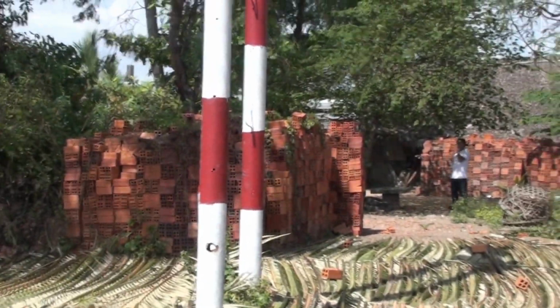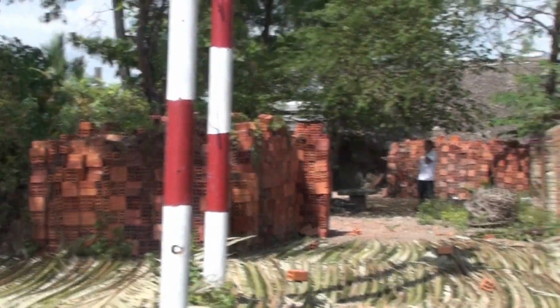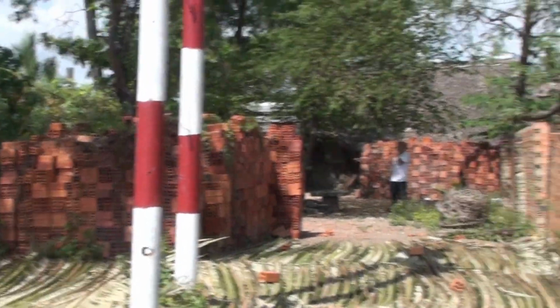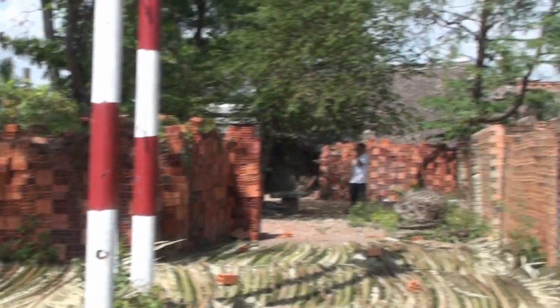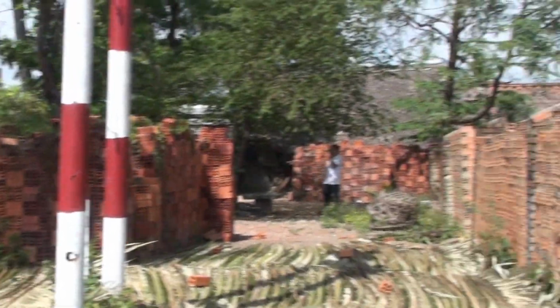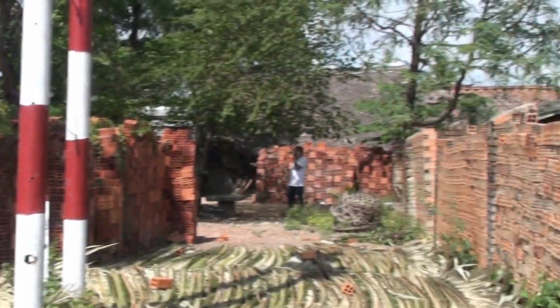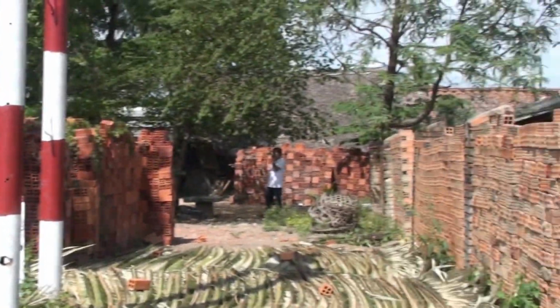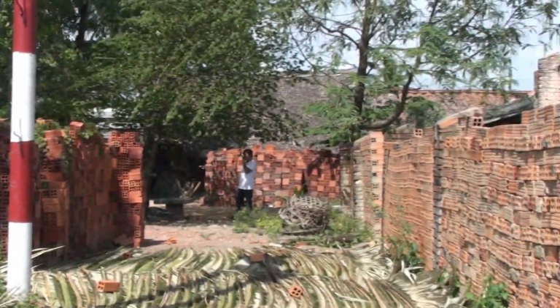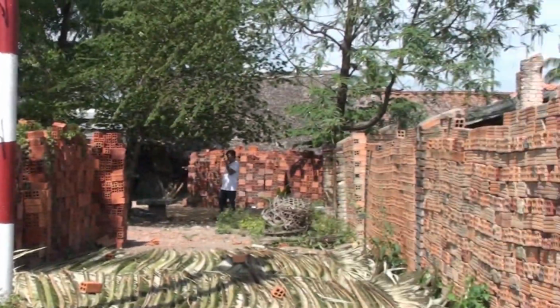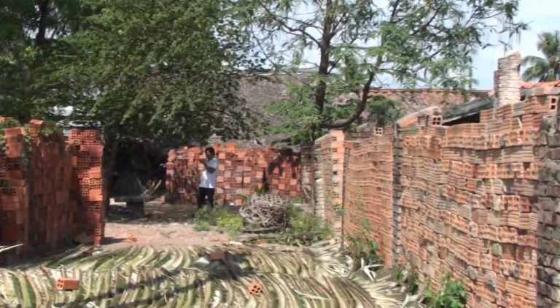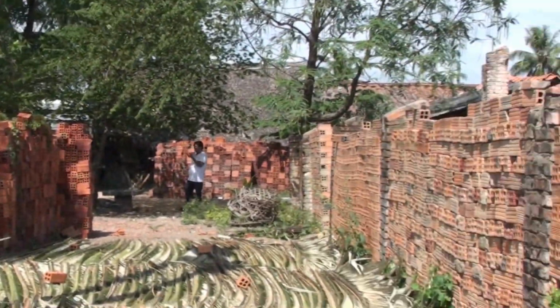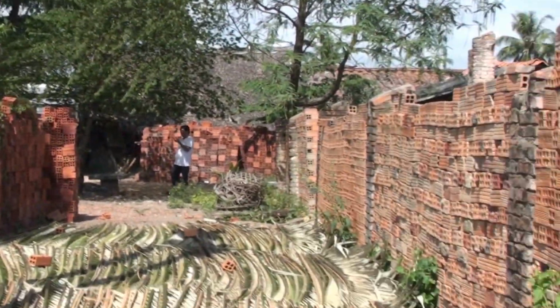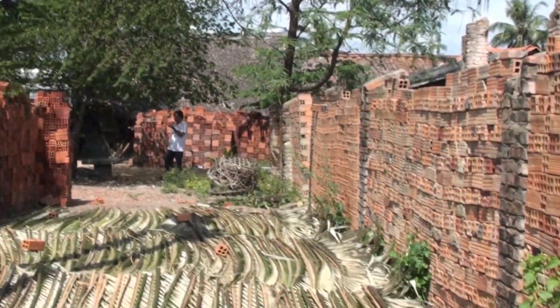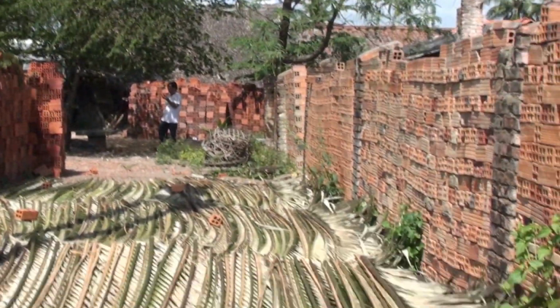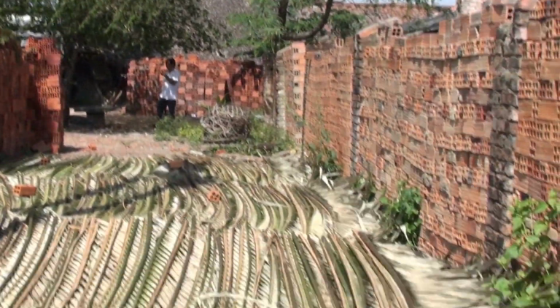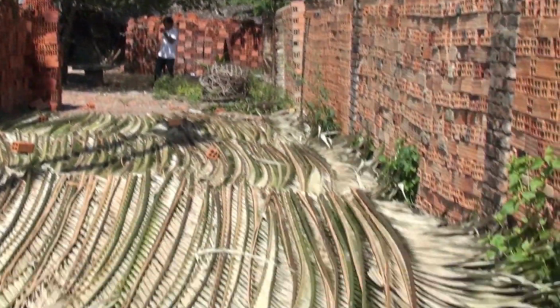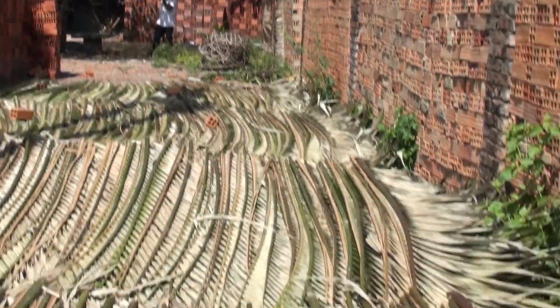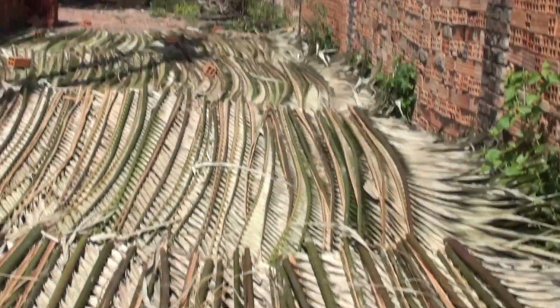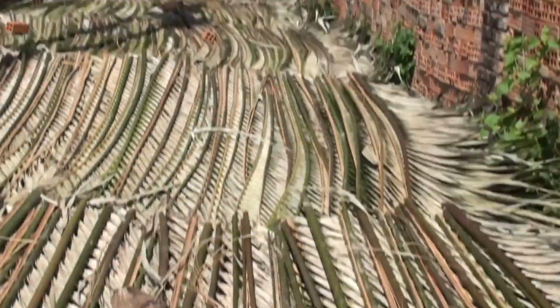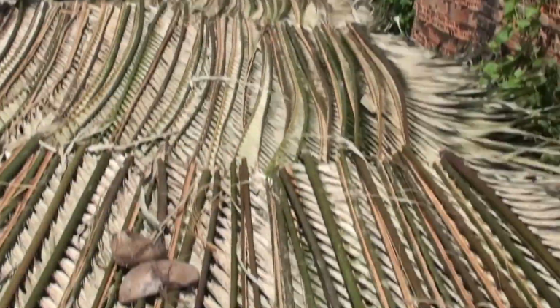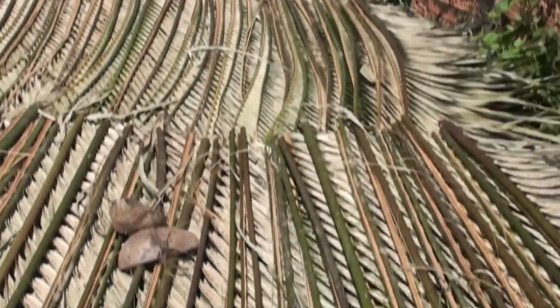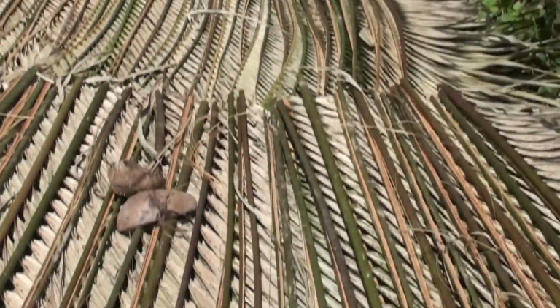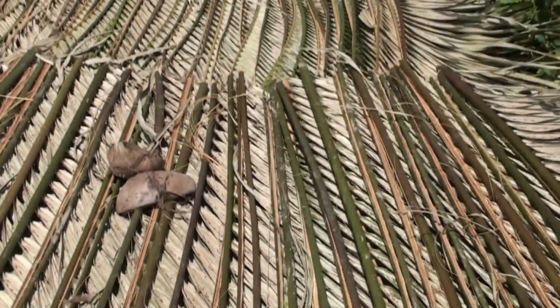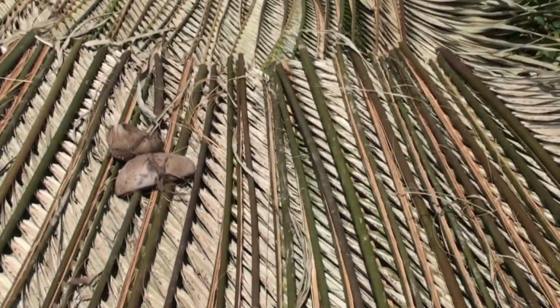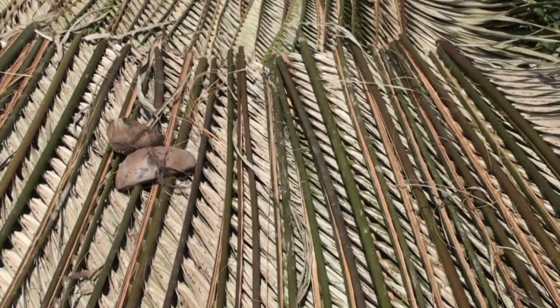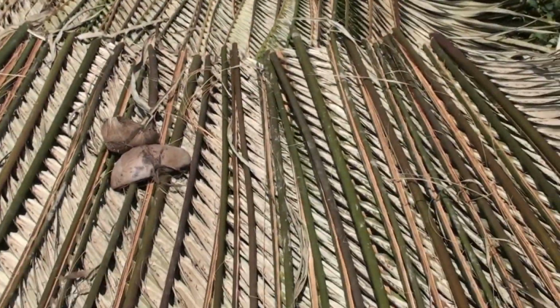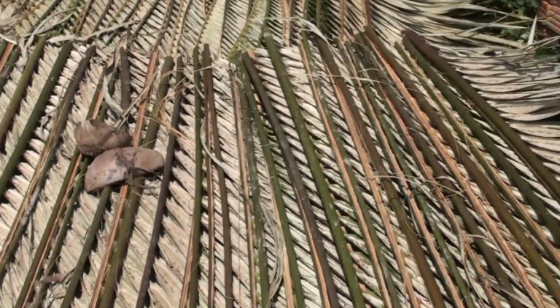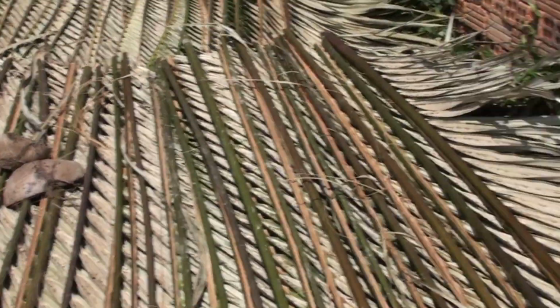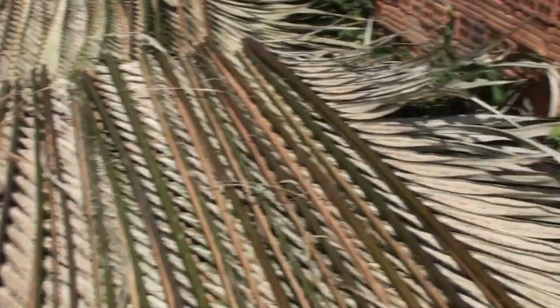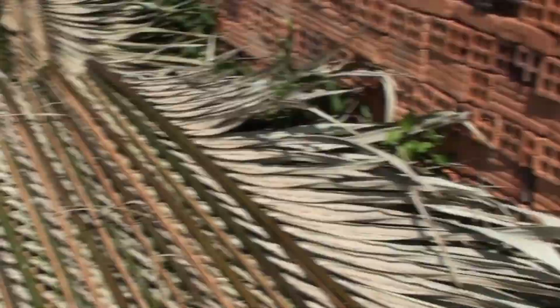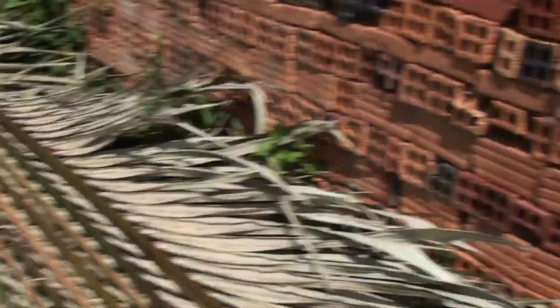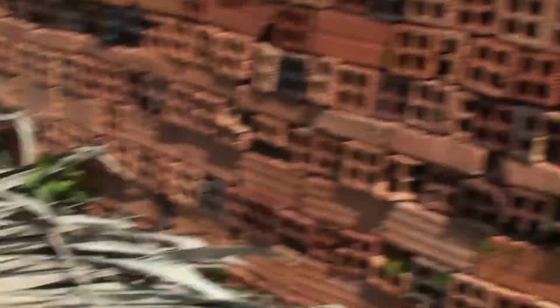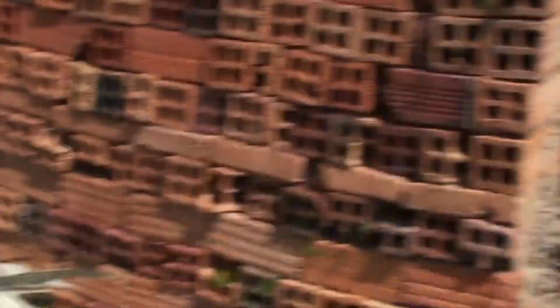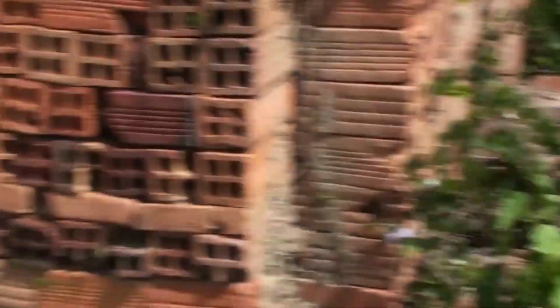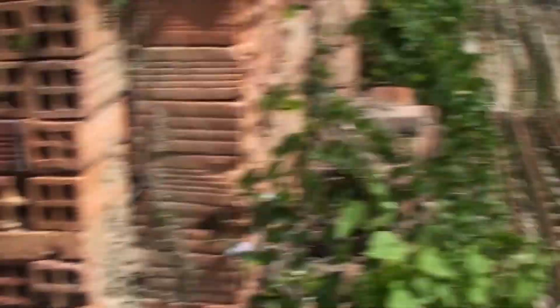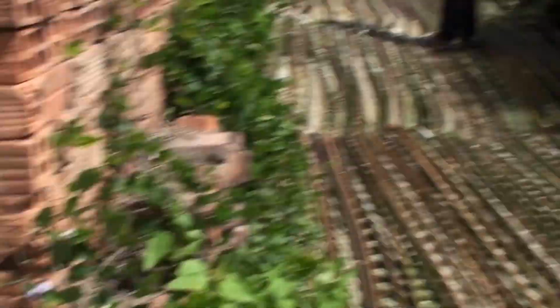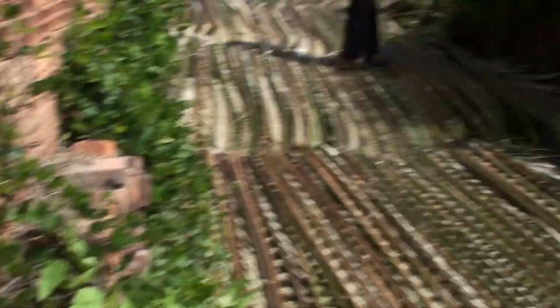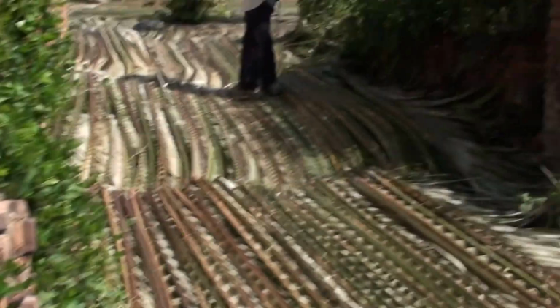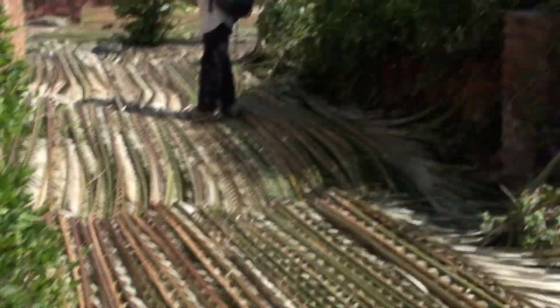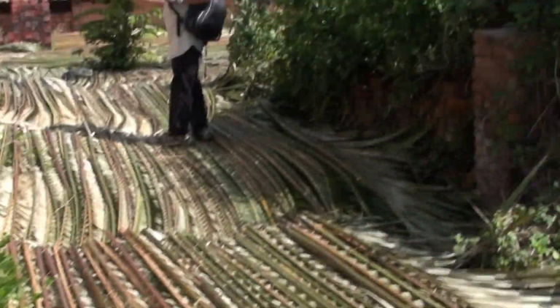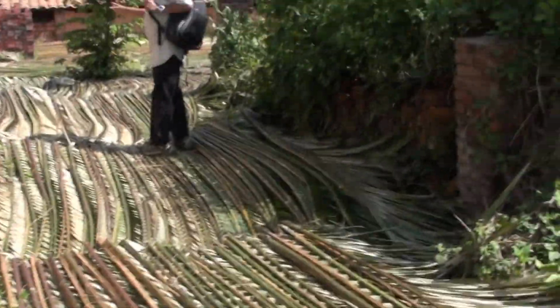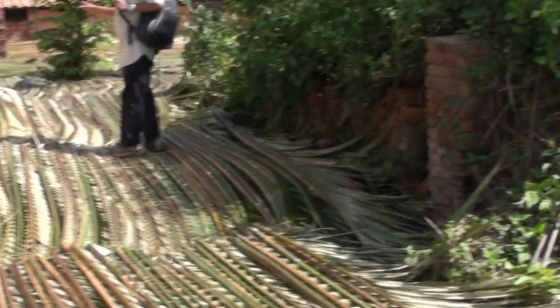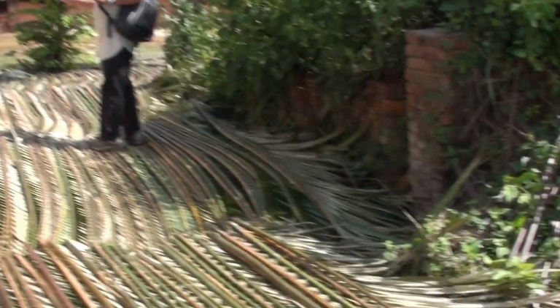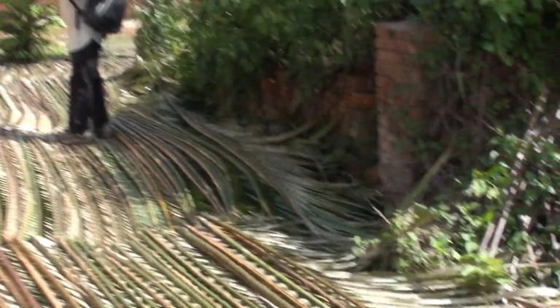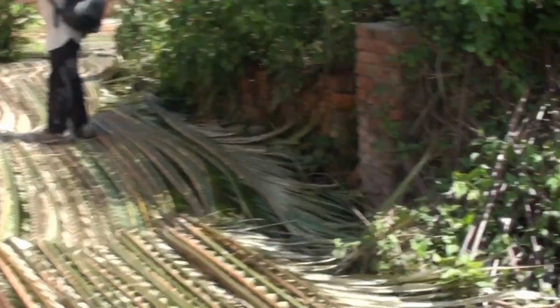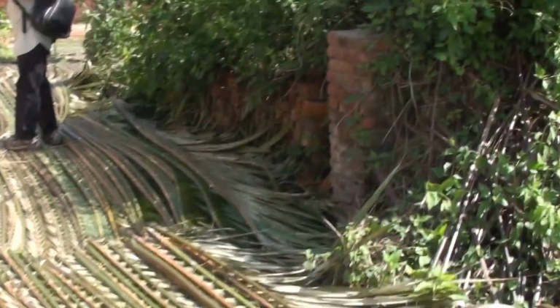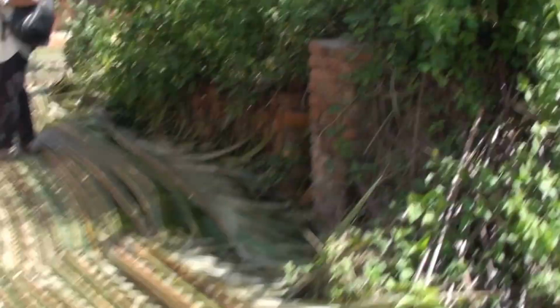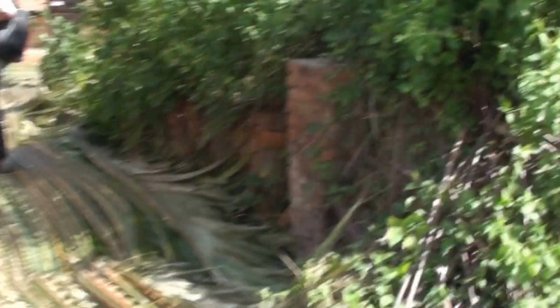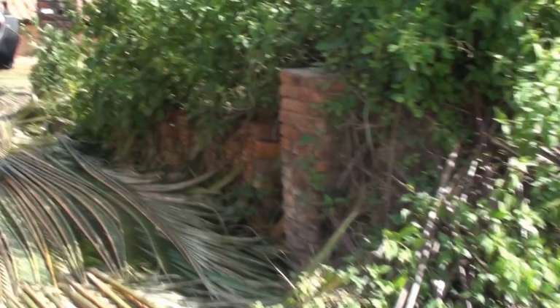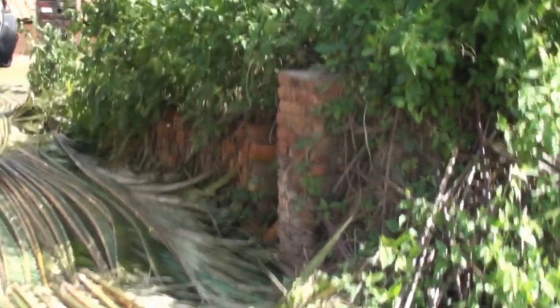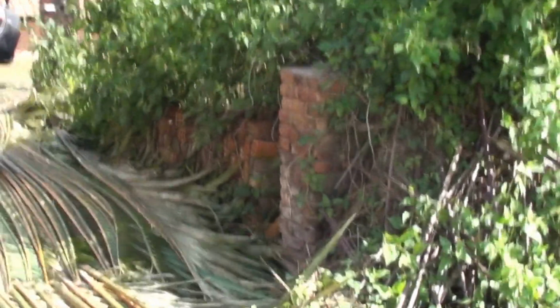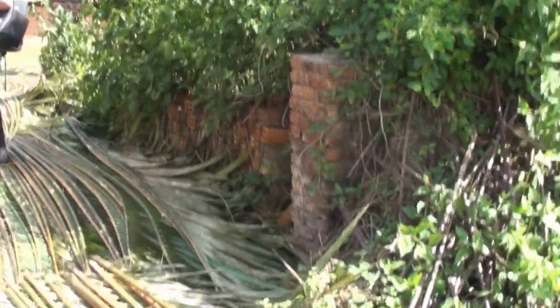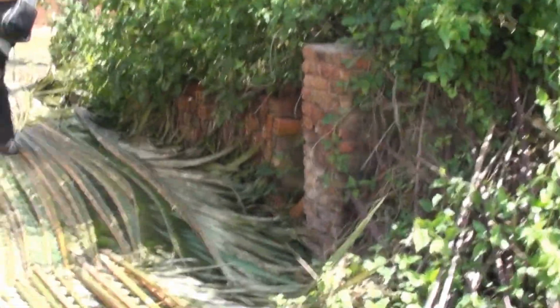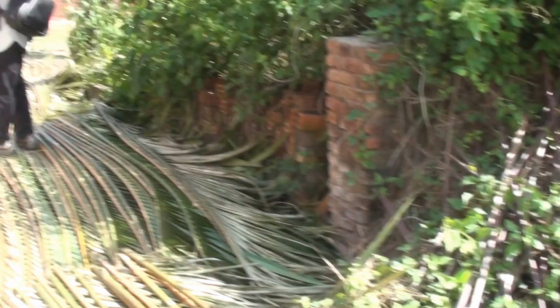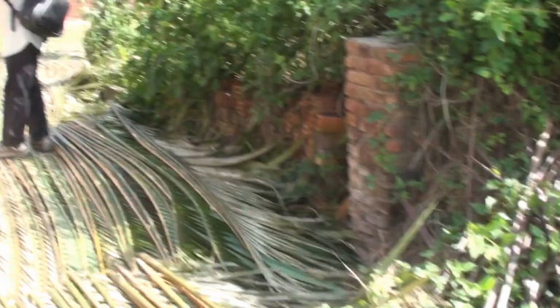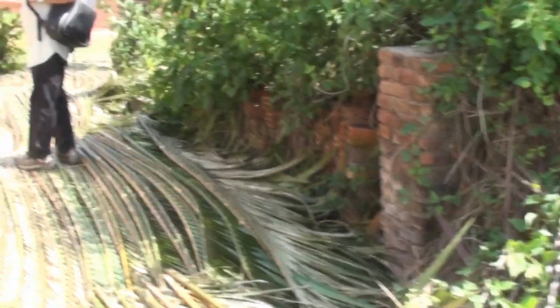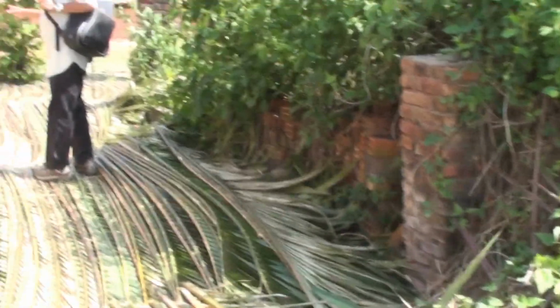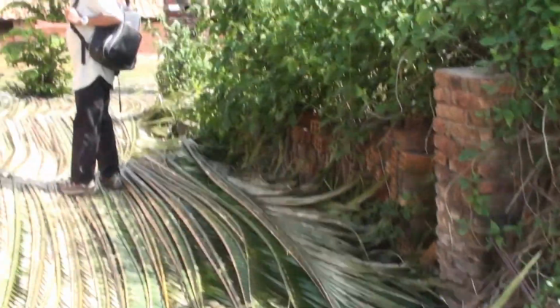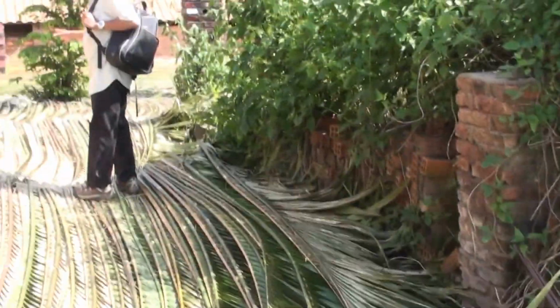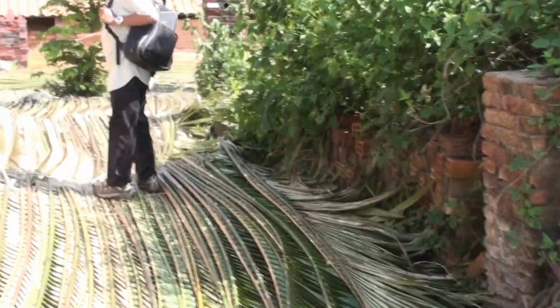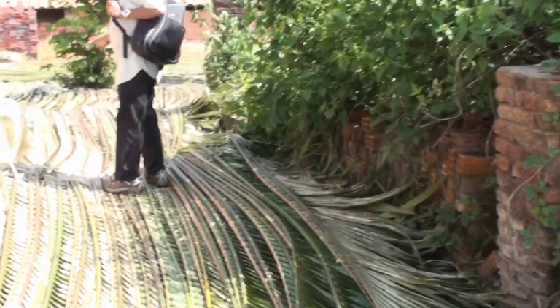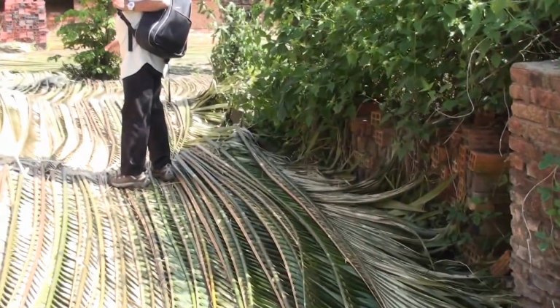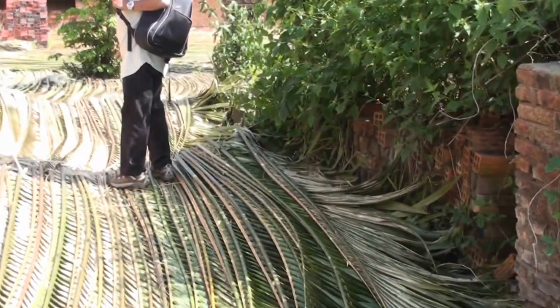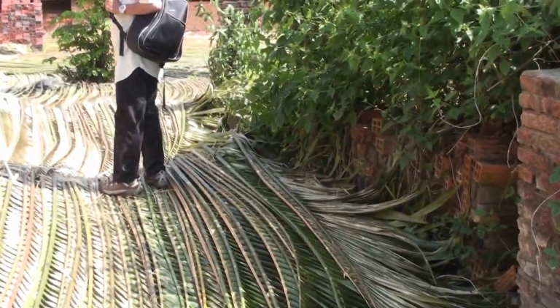There's the brickworks. This is where they actually dry all the bricks. A guide is showing me around here — I'll keep up with him.